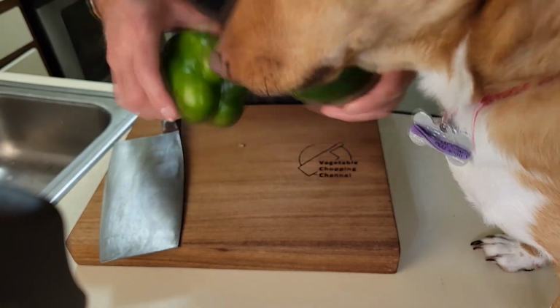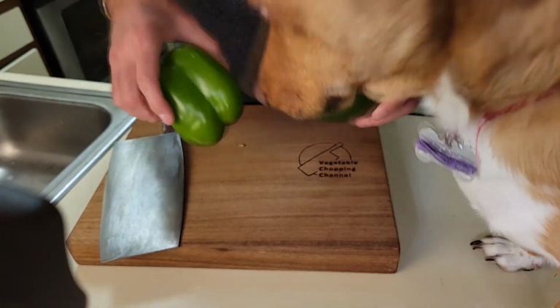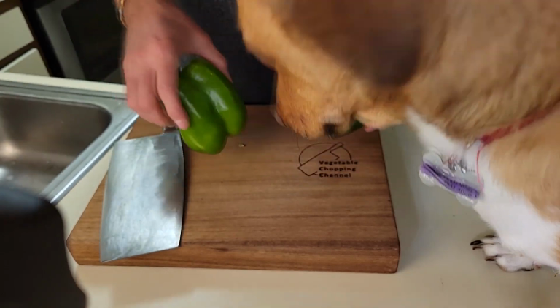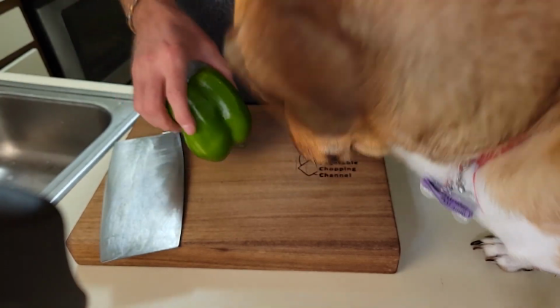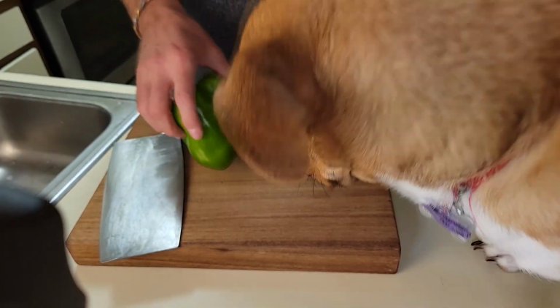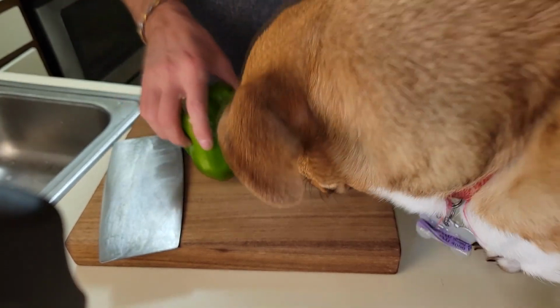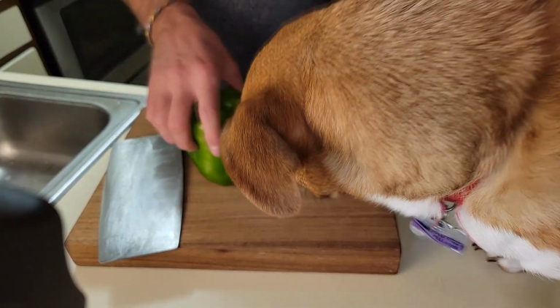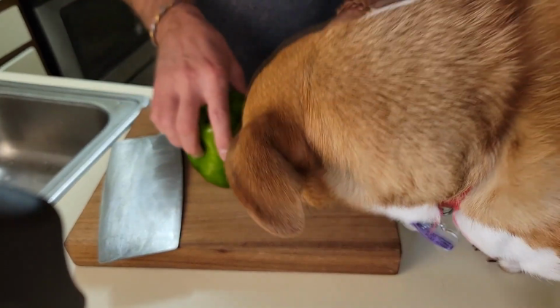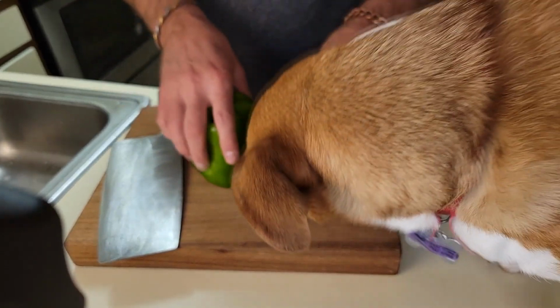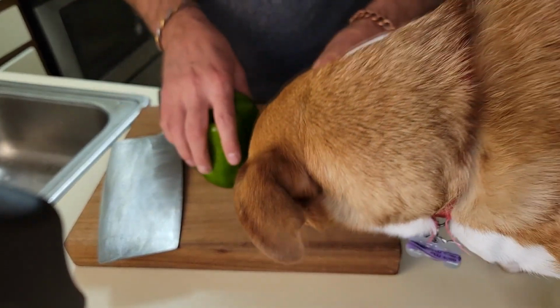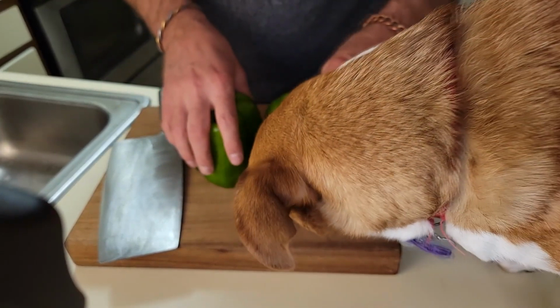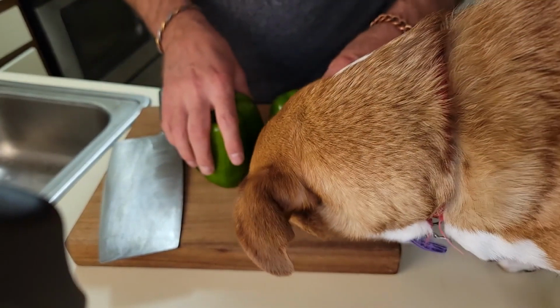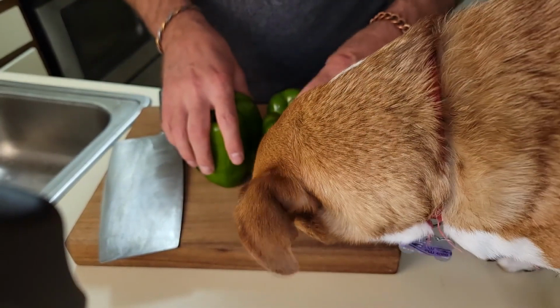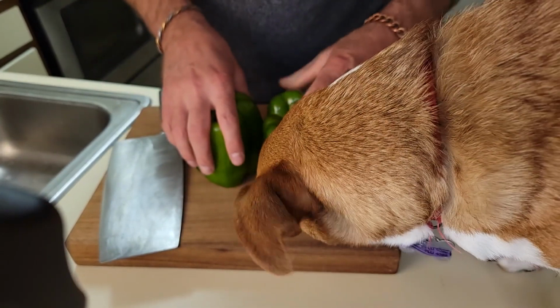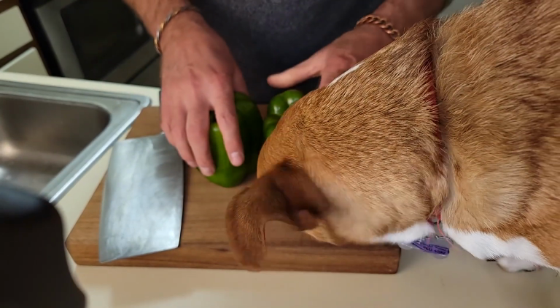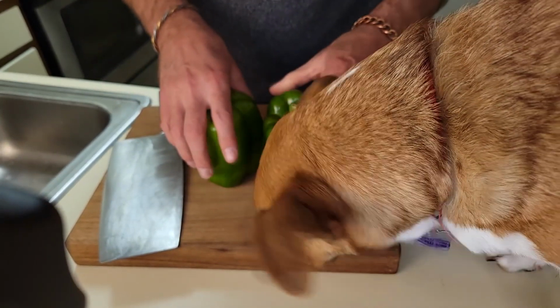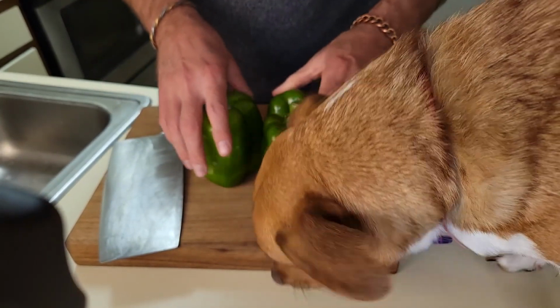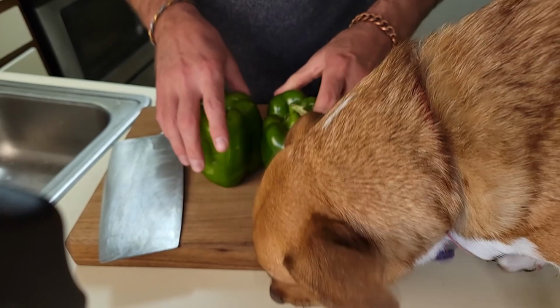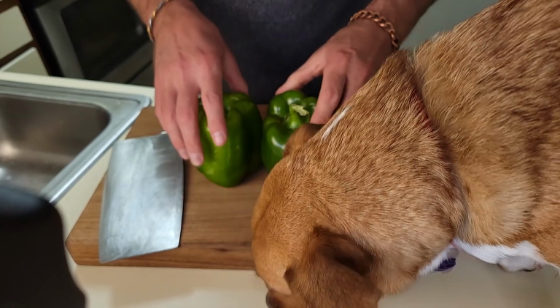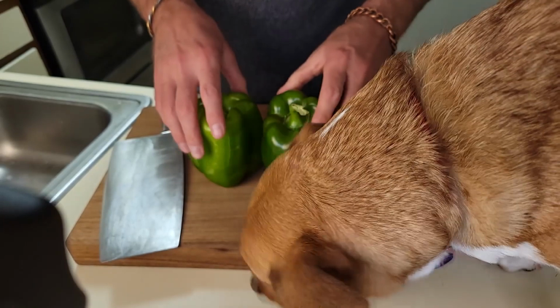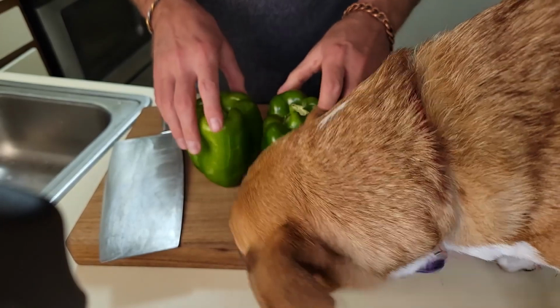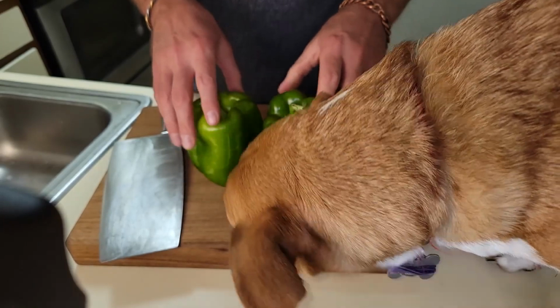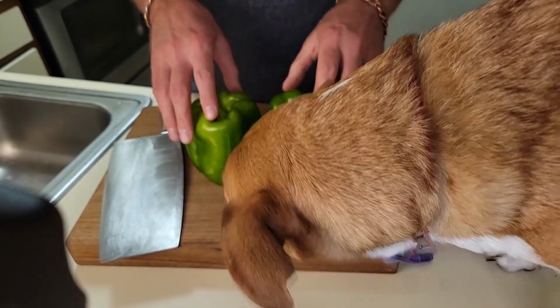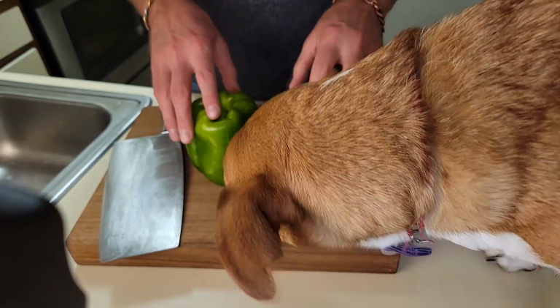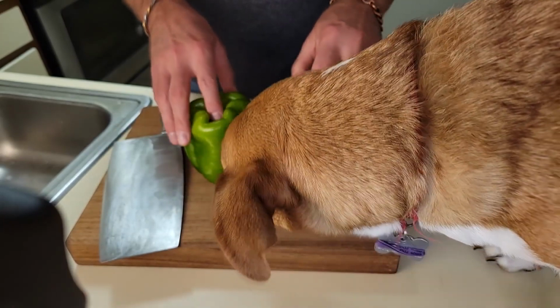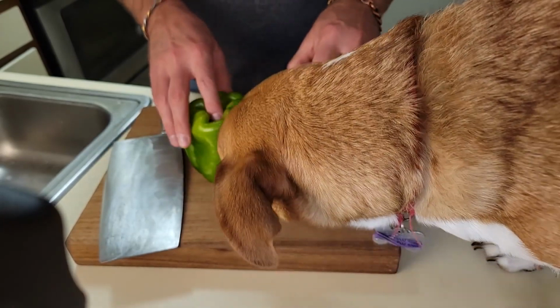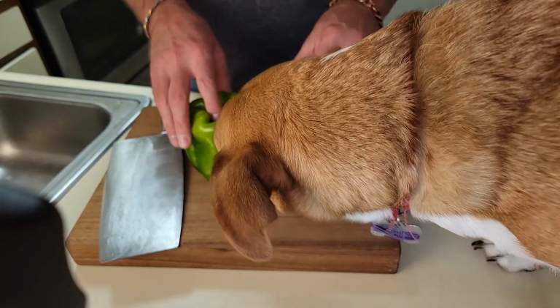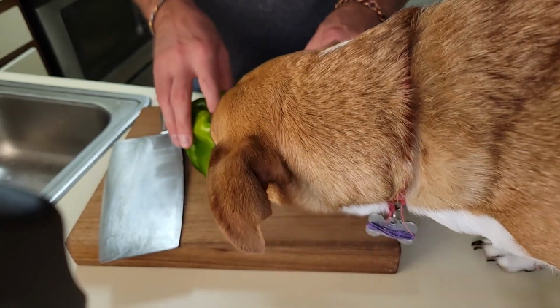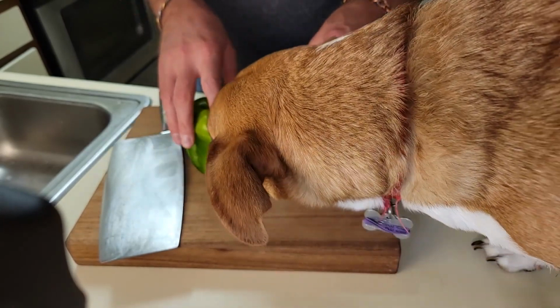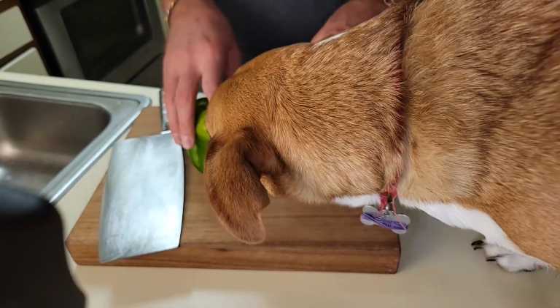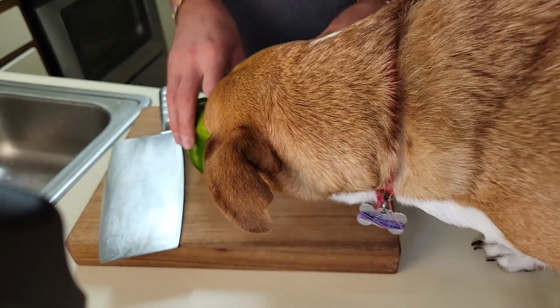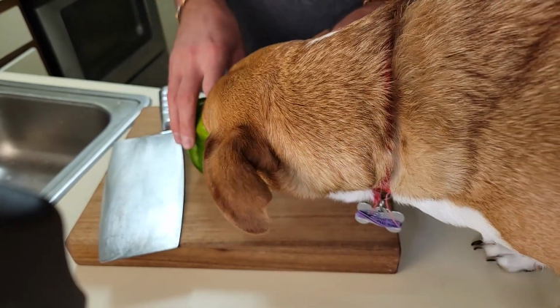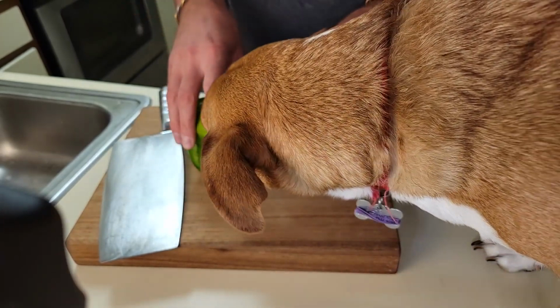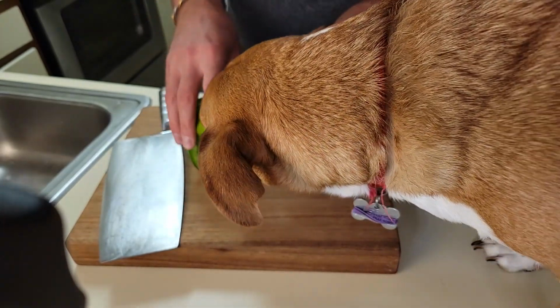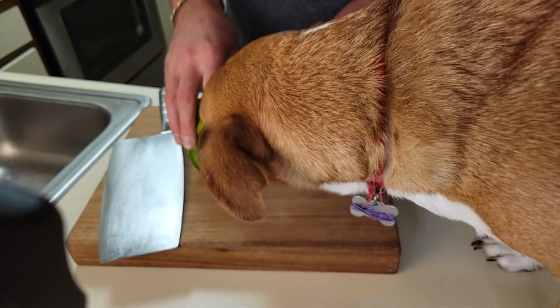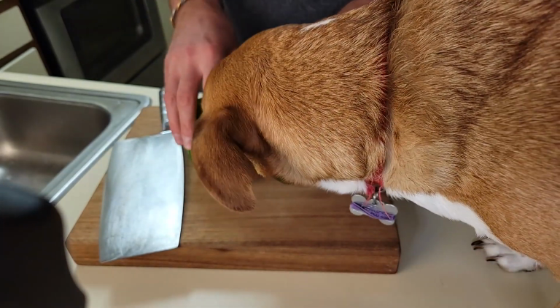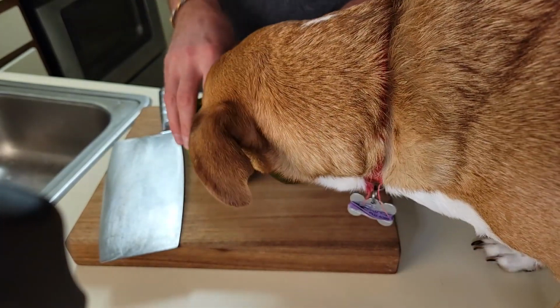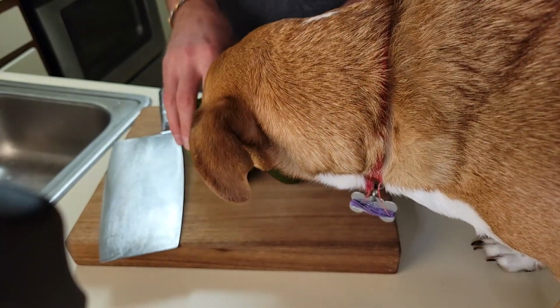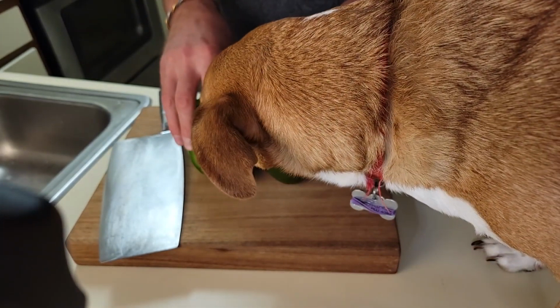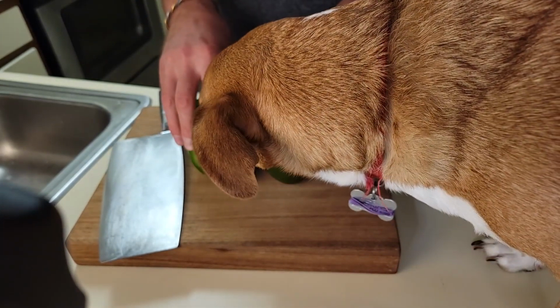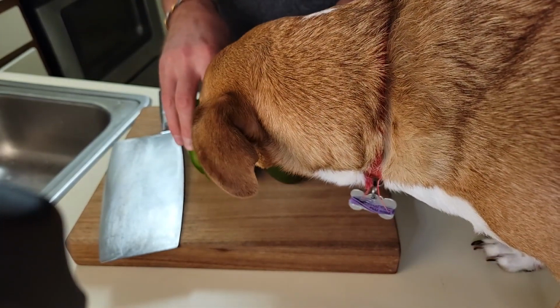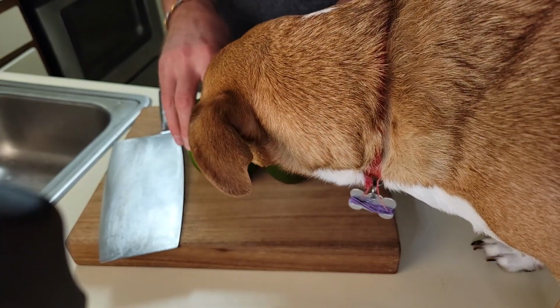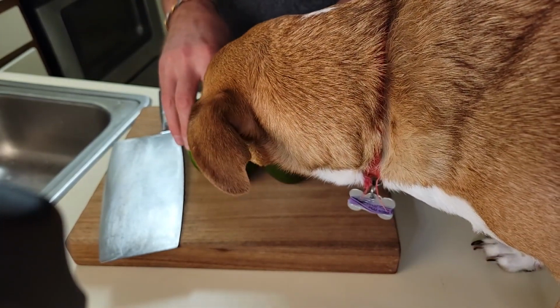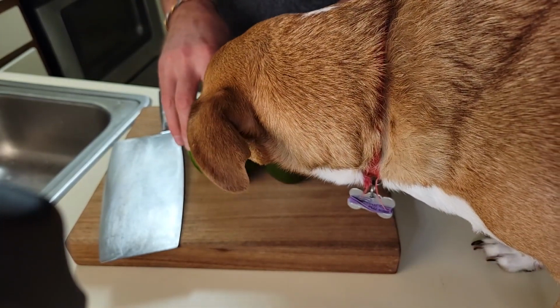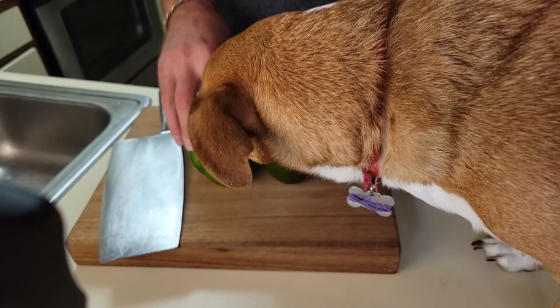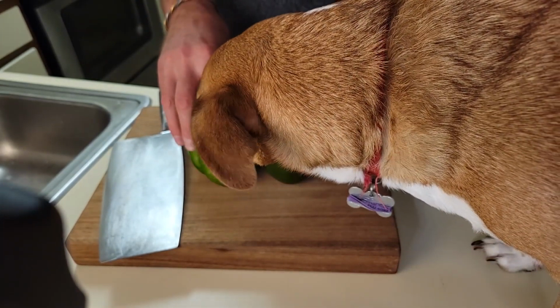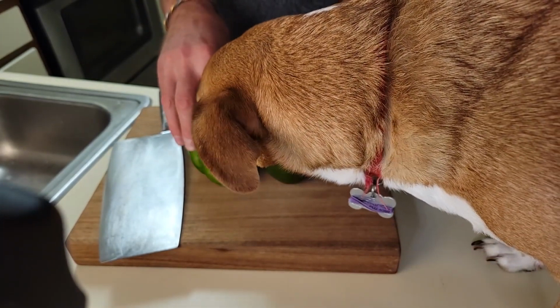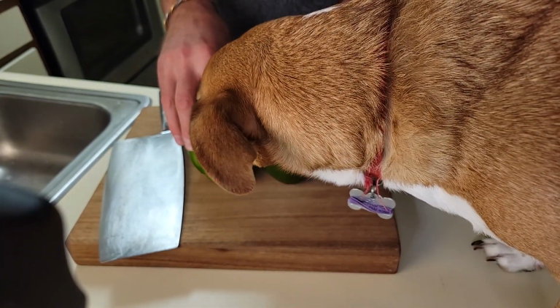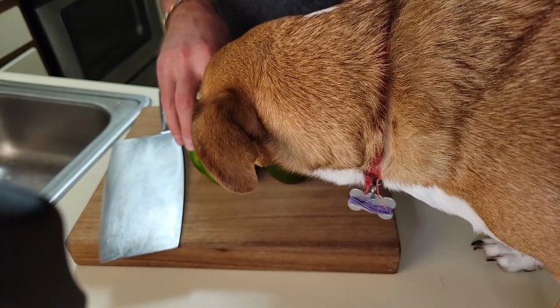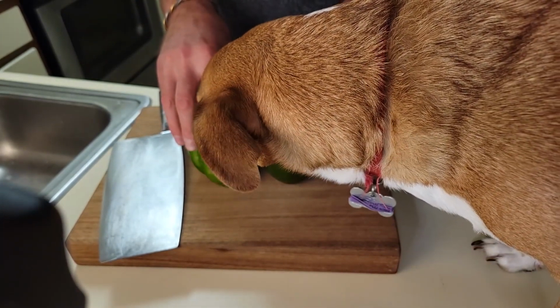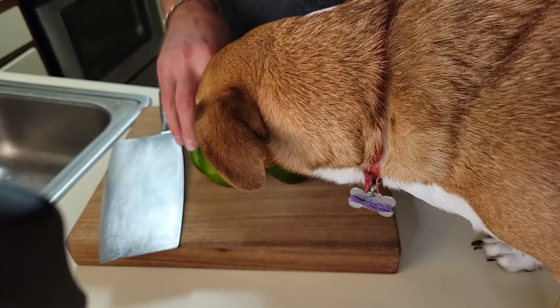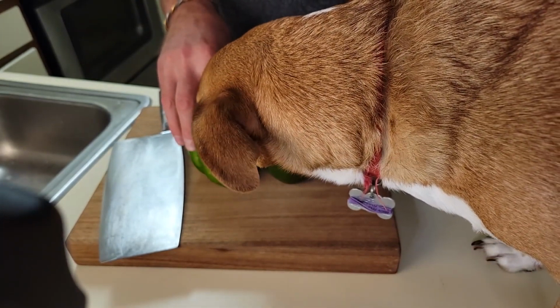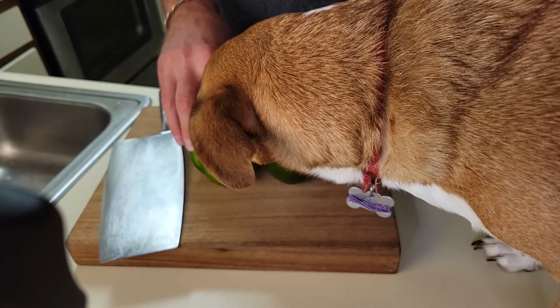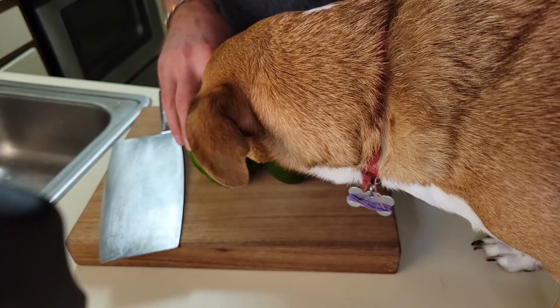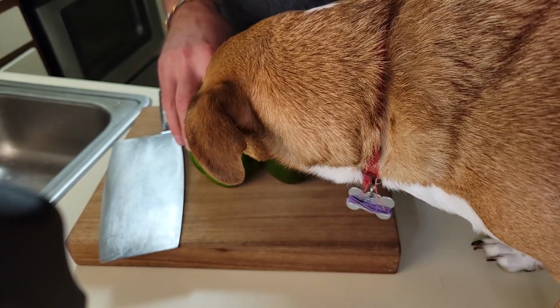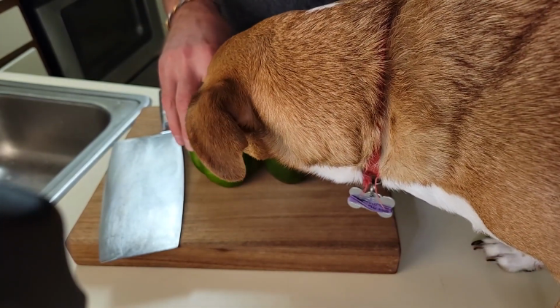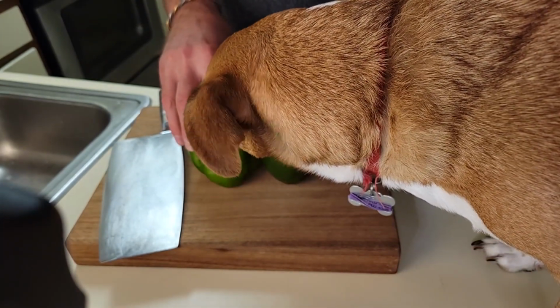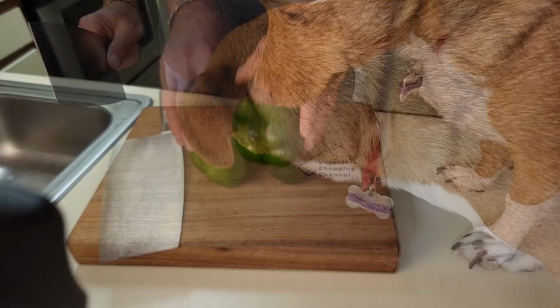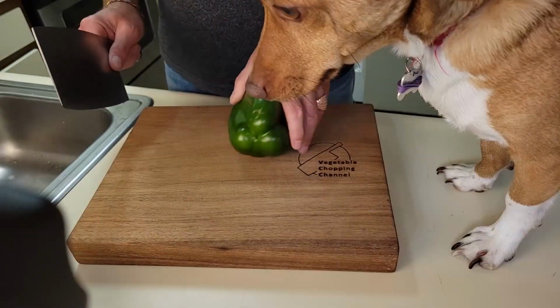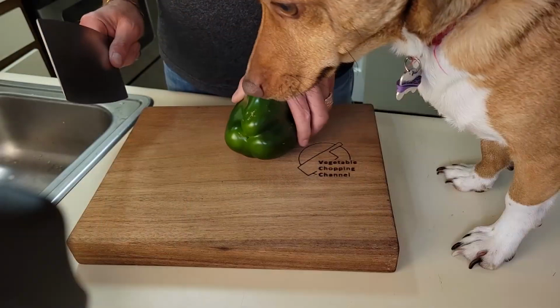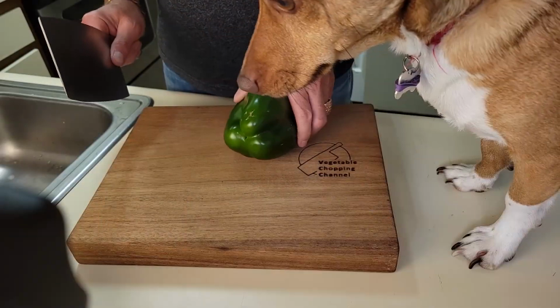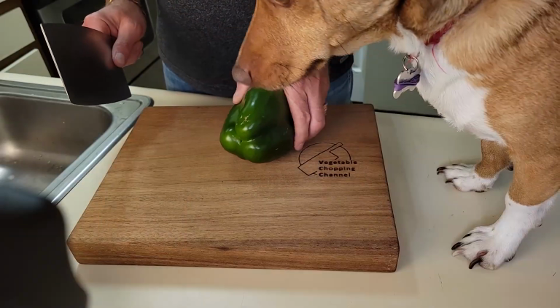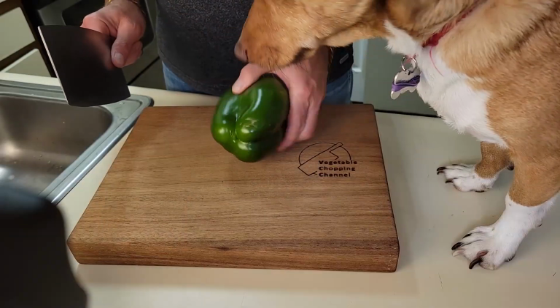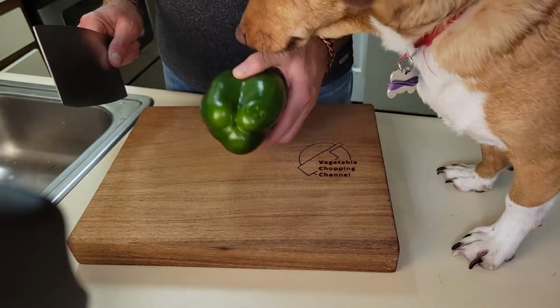If you see a bell pepper that has any more or less lobes than that, get rid of it. Do not eat that bell pepper.